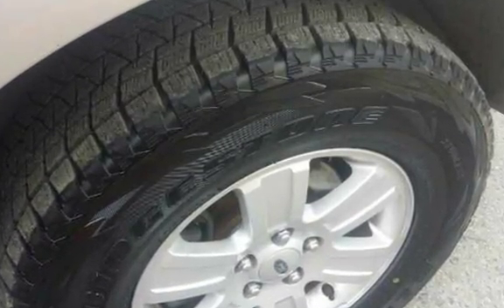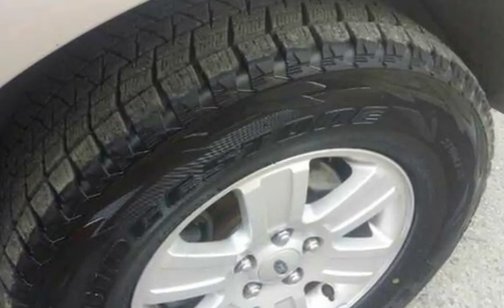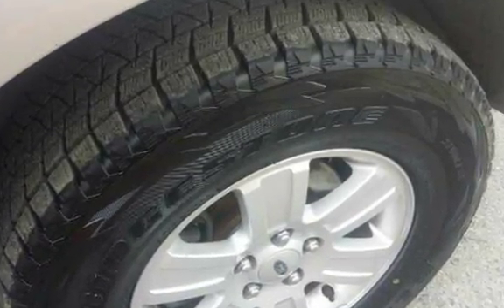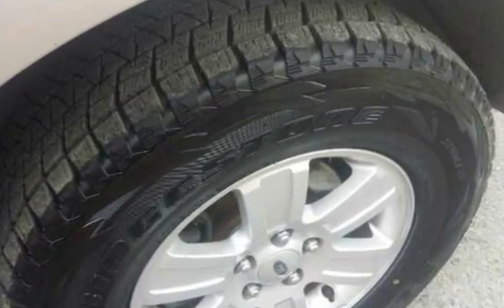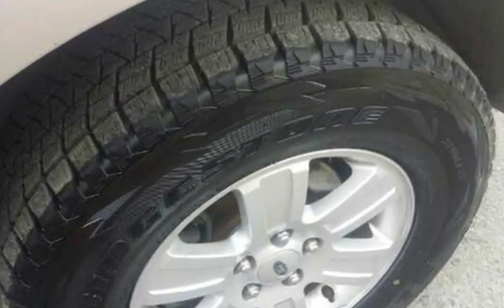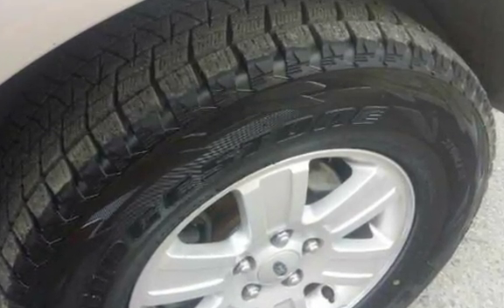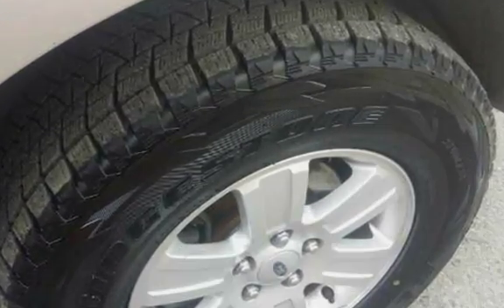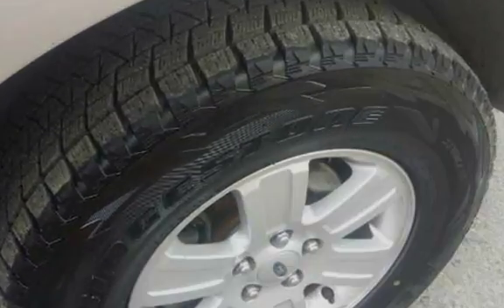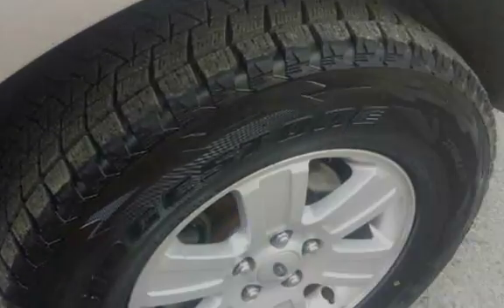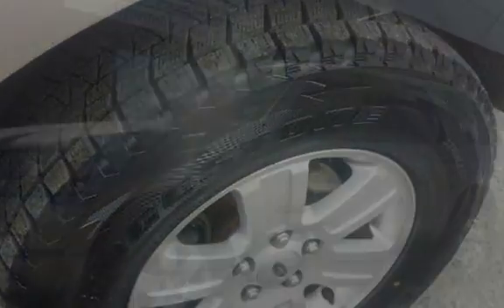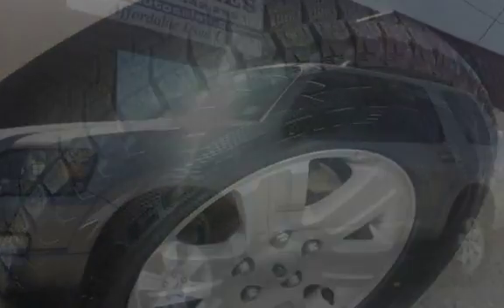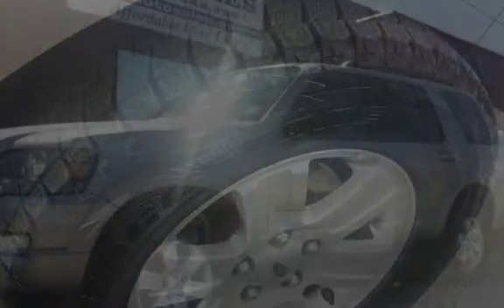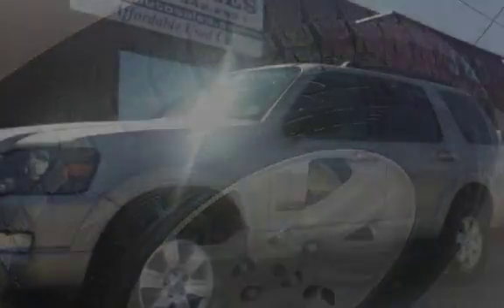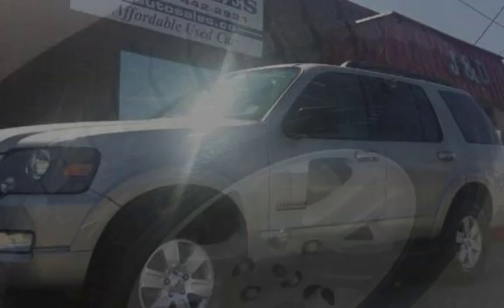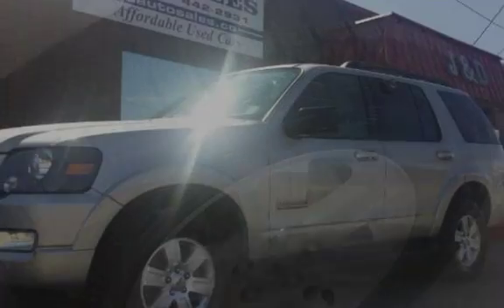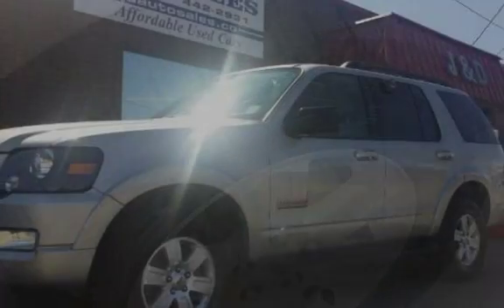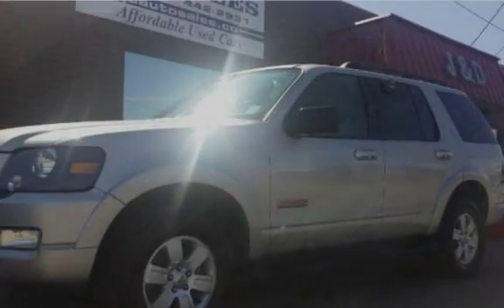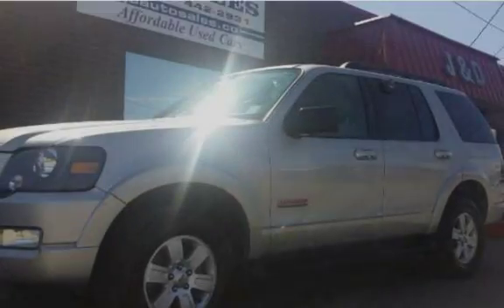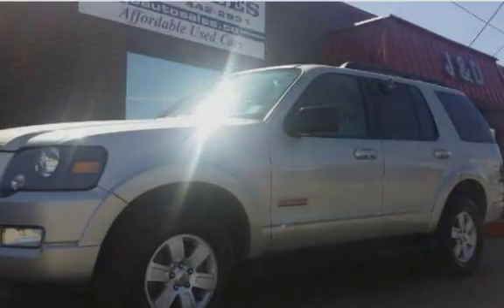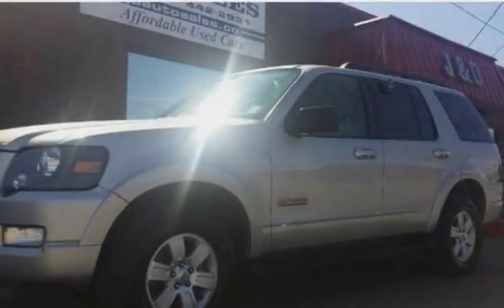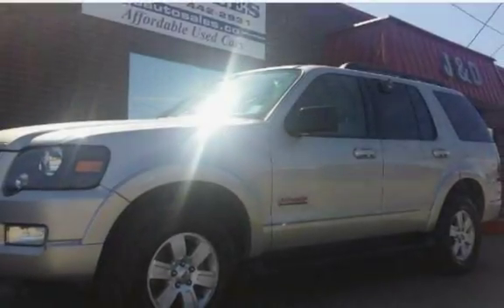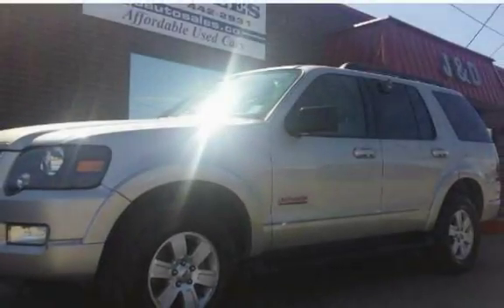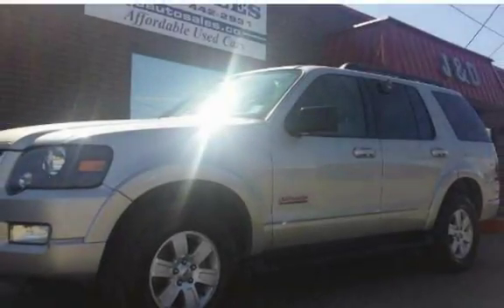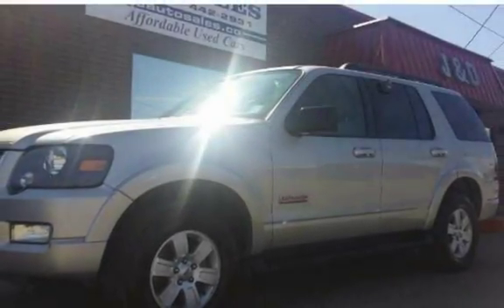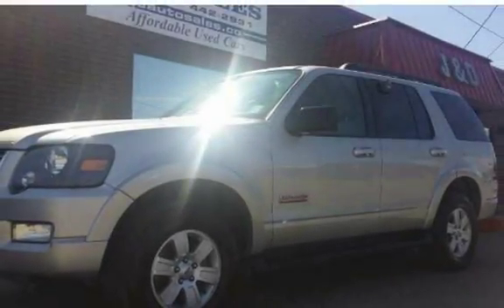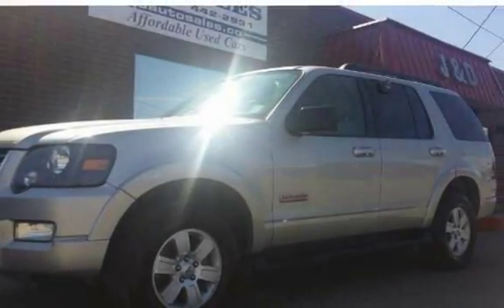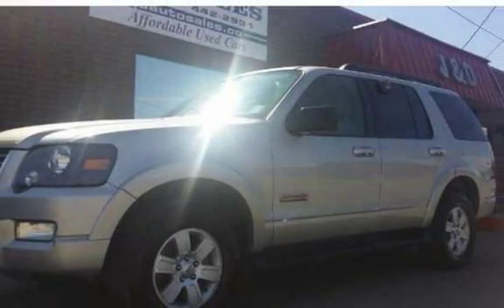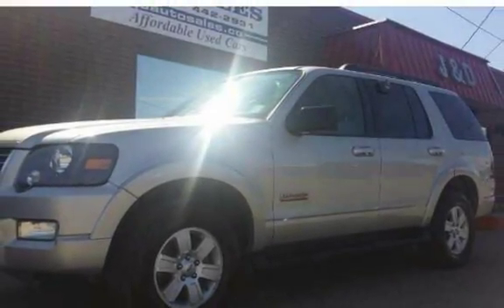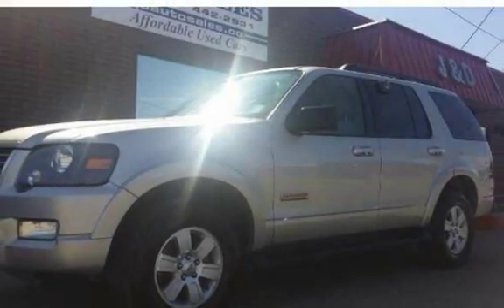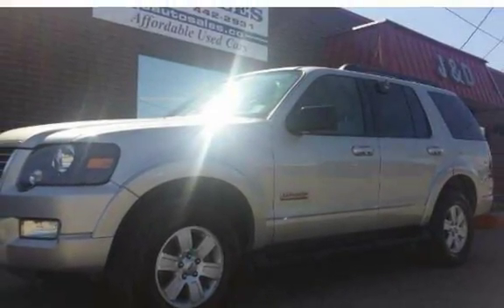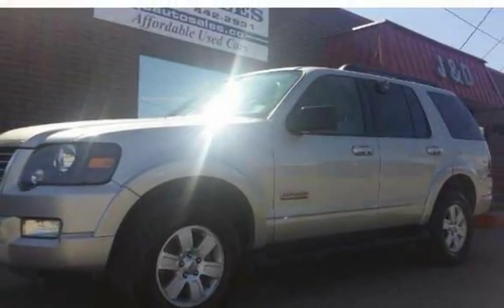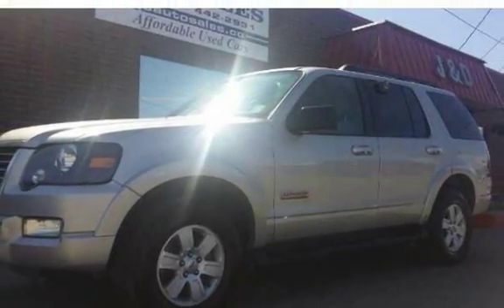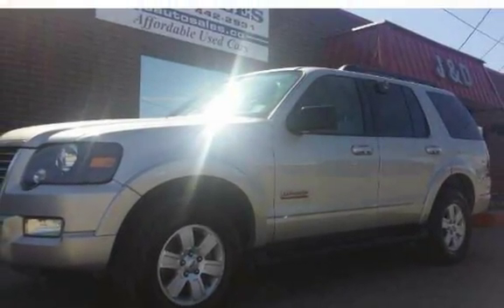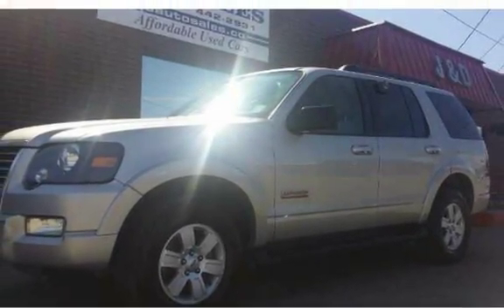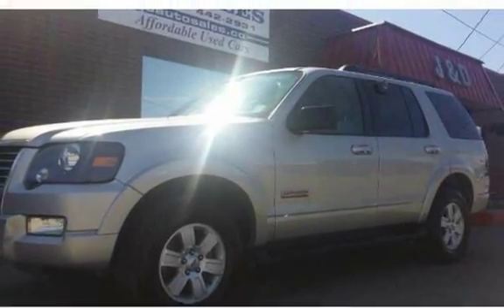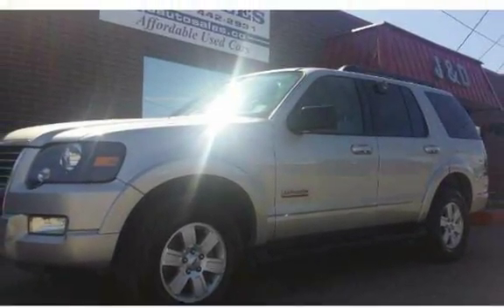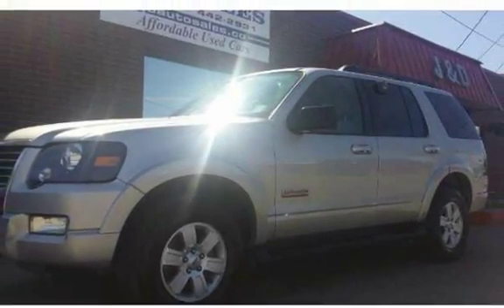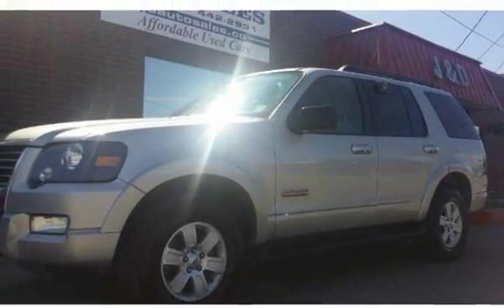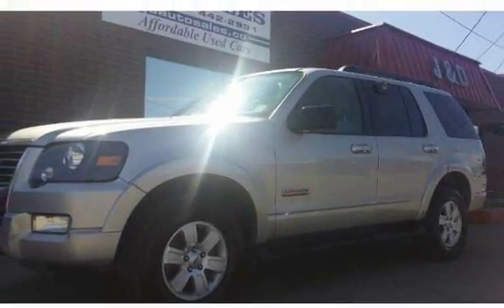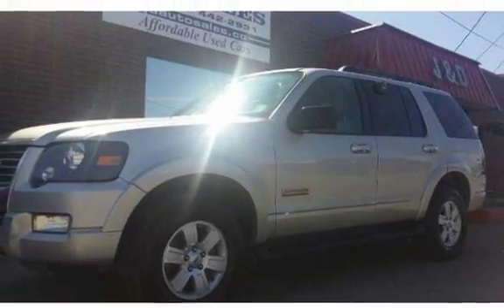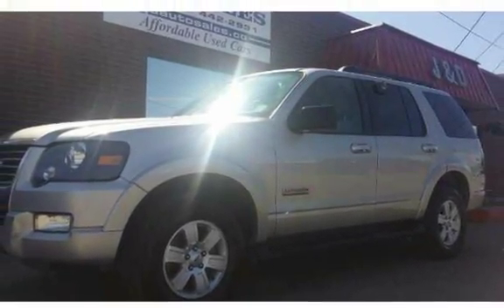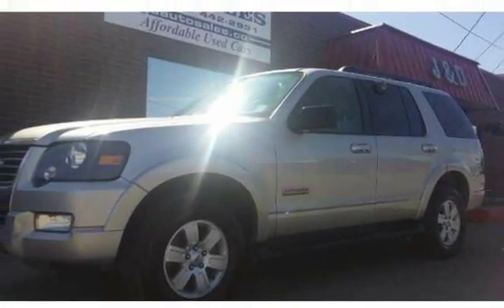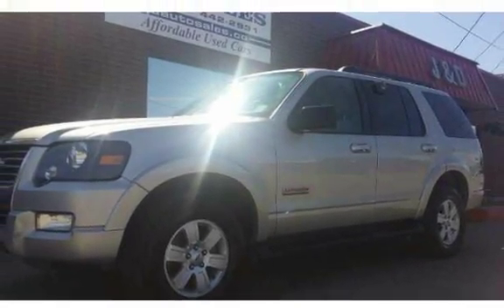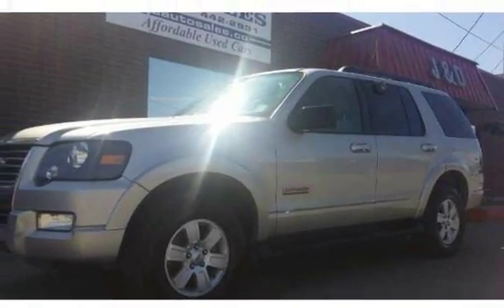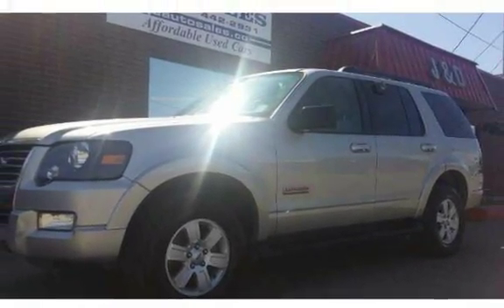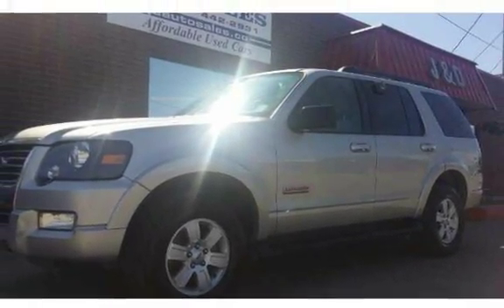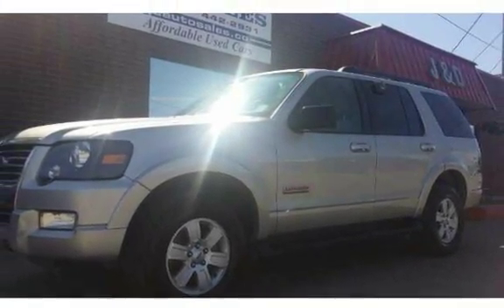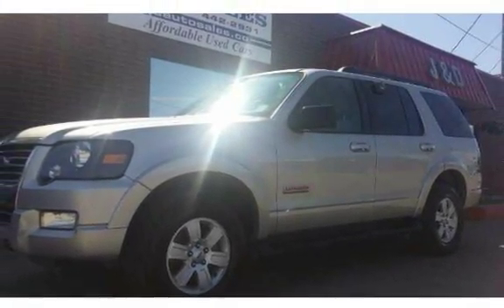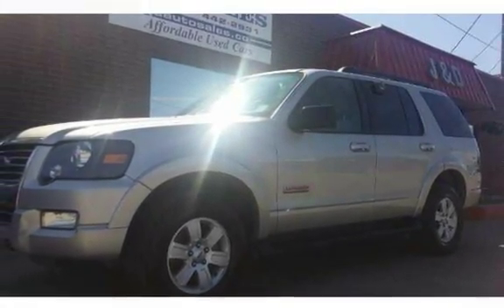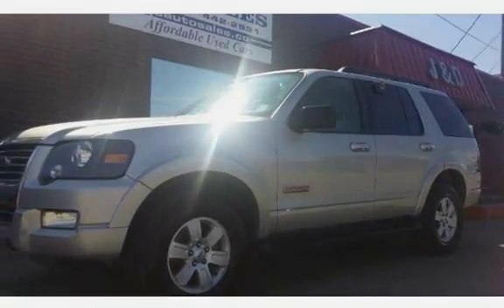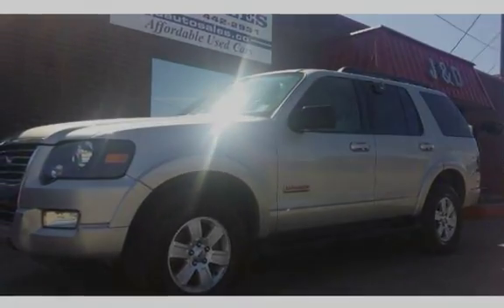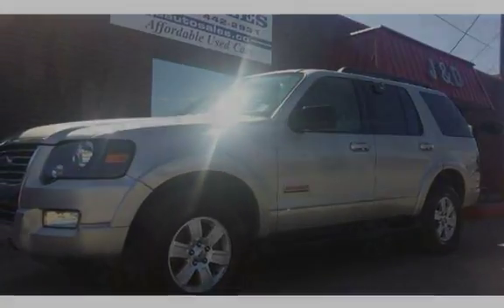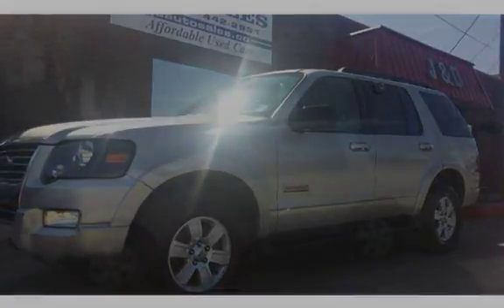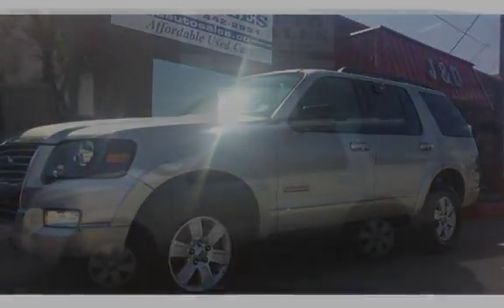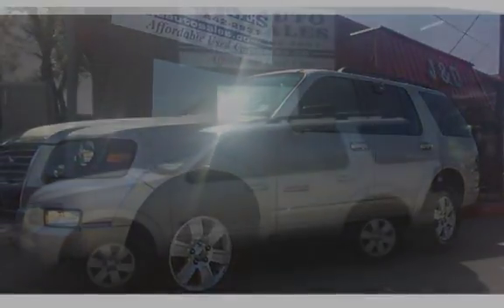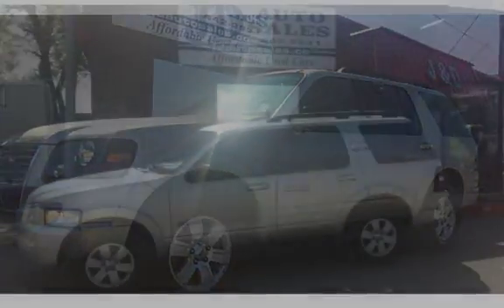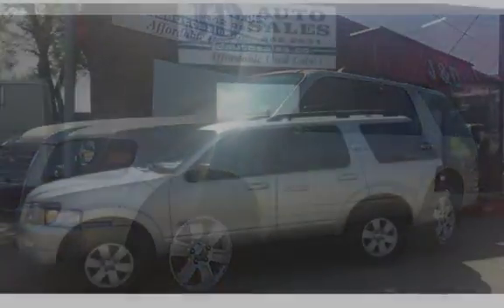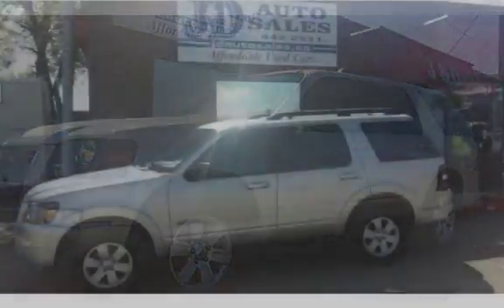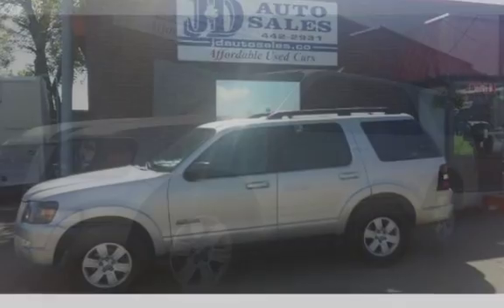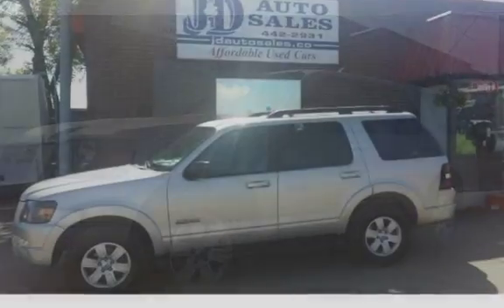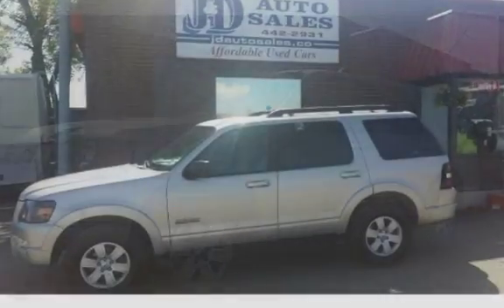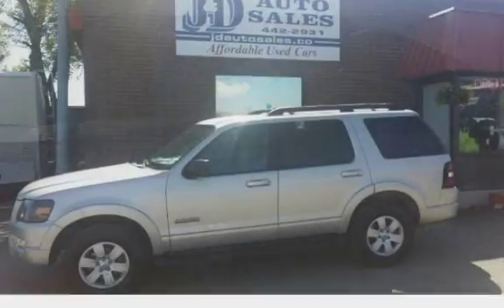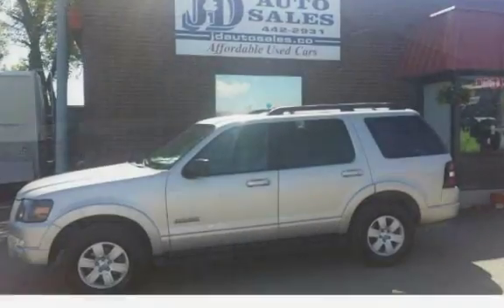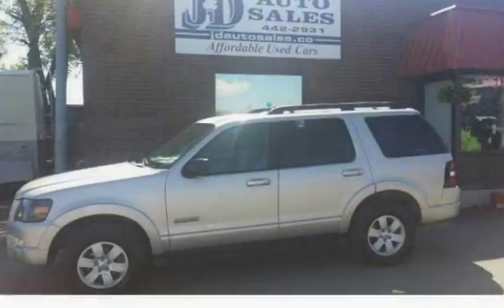Almost new tires, clean two-tone interior, power windows and locks. This is a lot of SUV for the money.